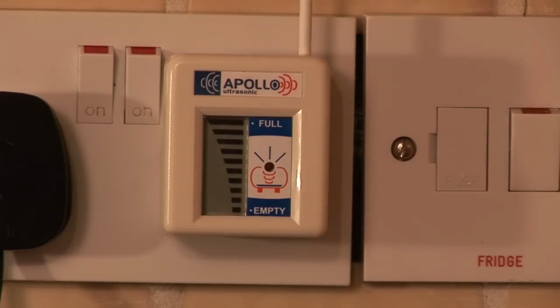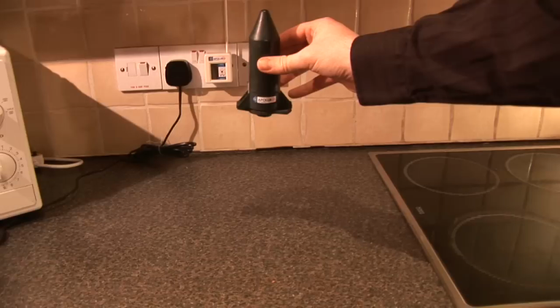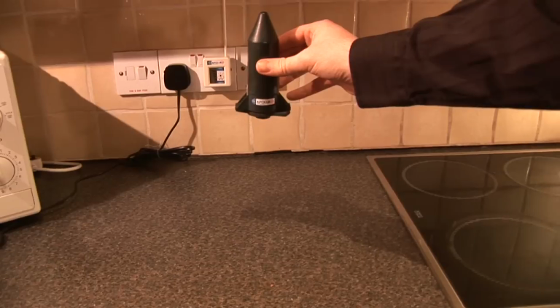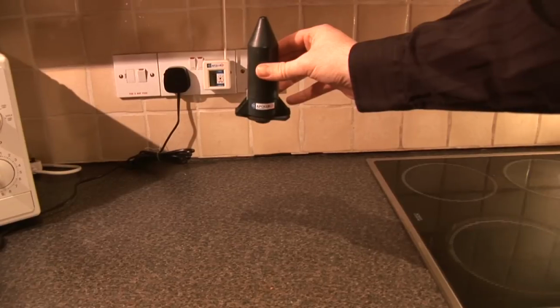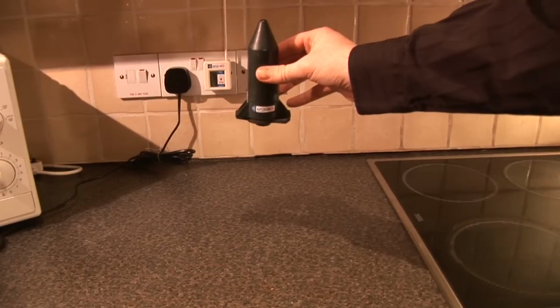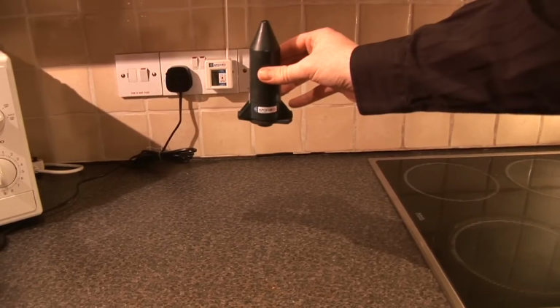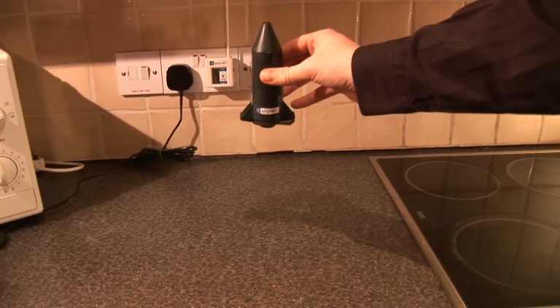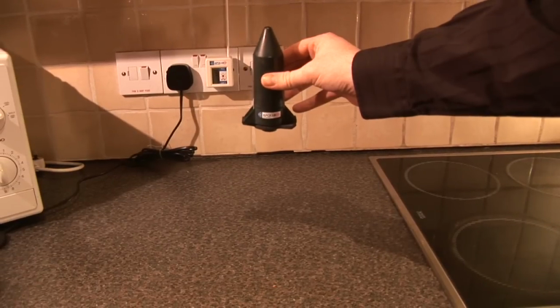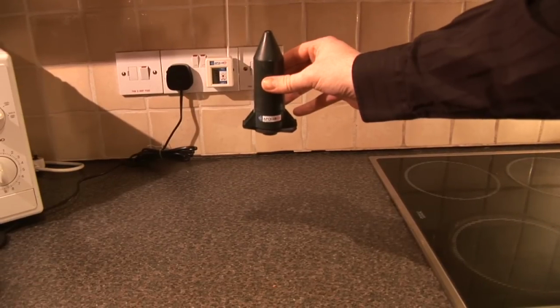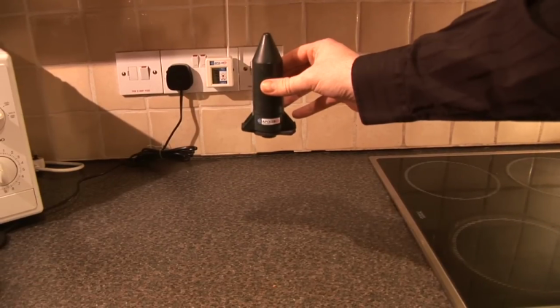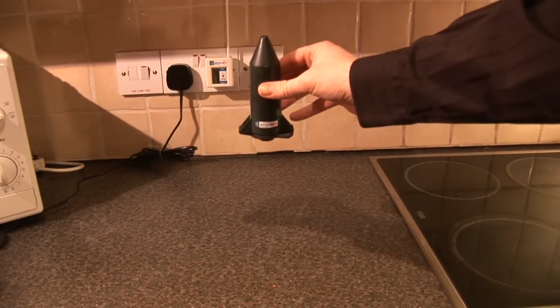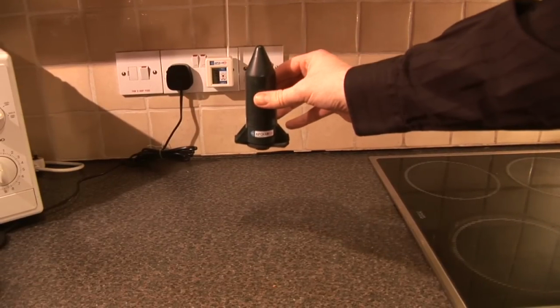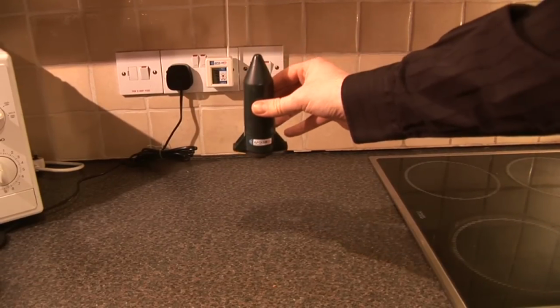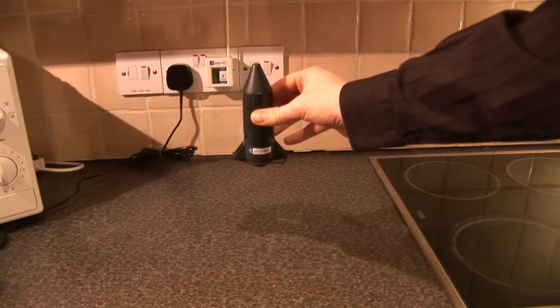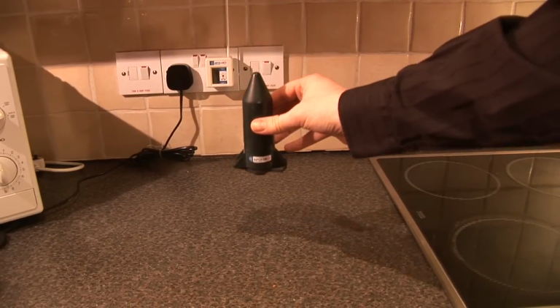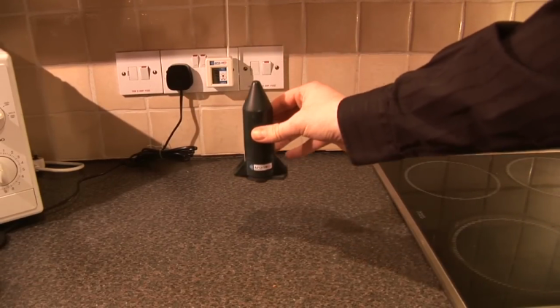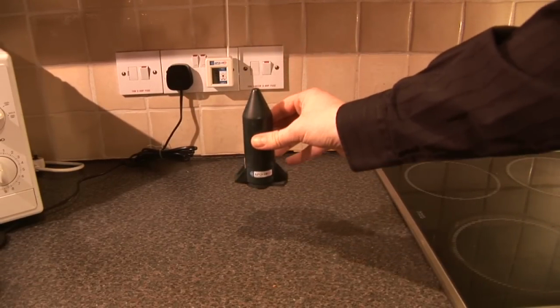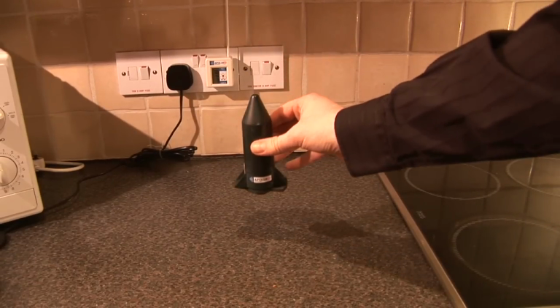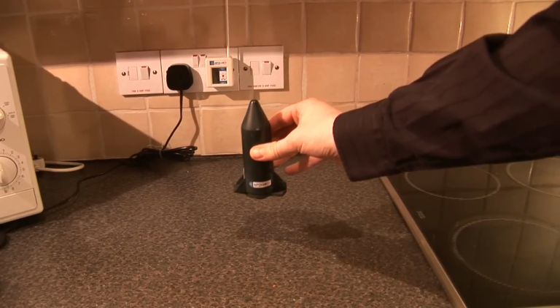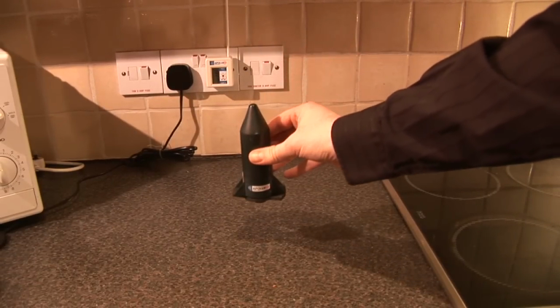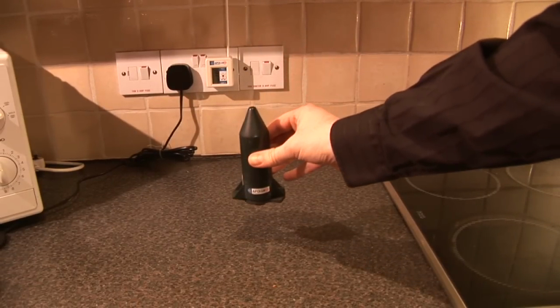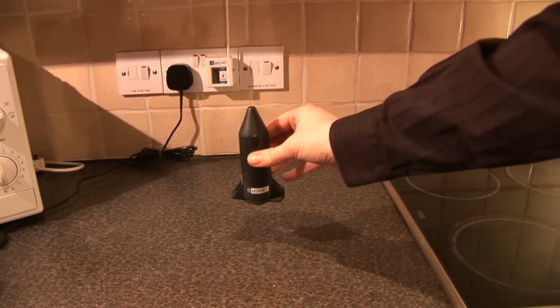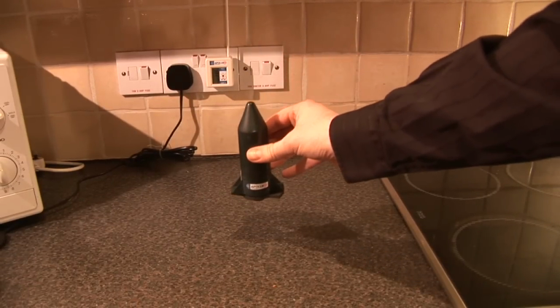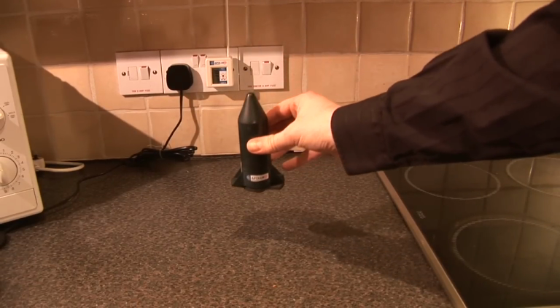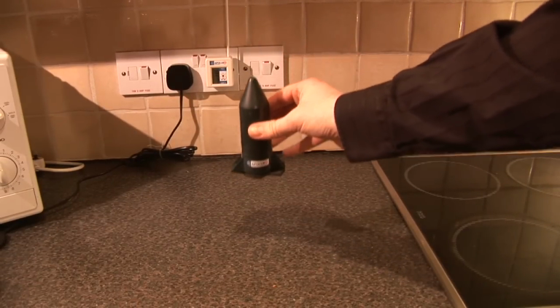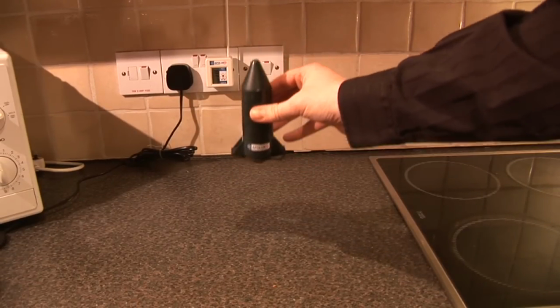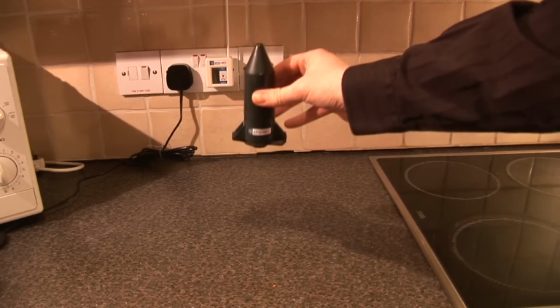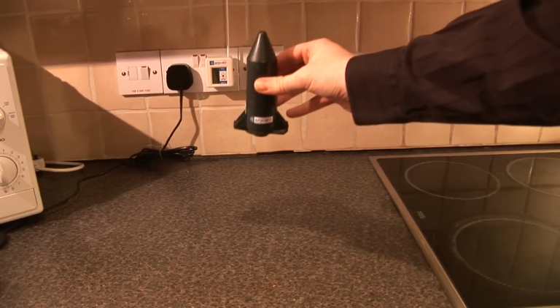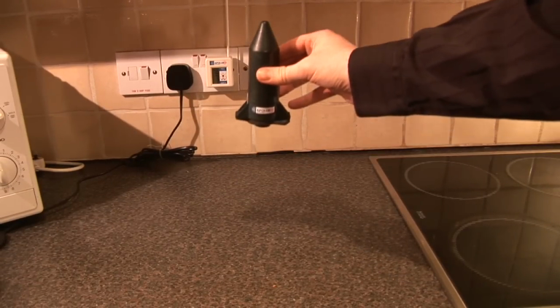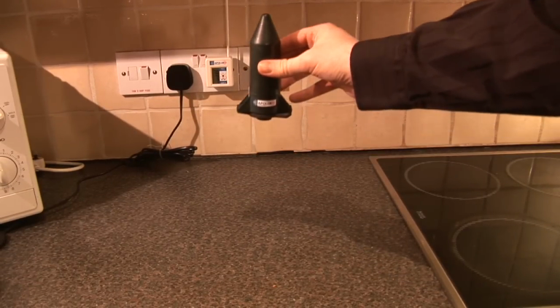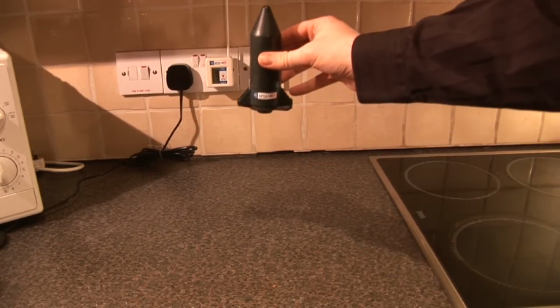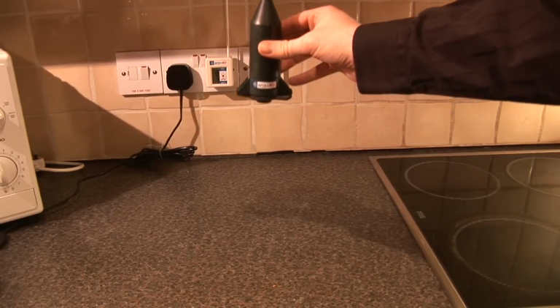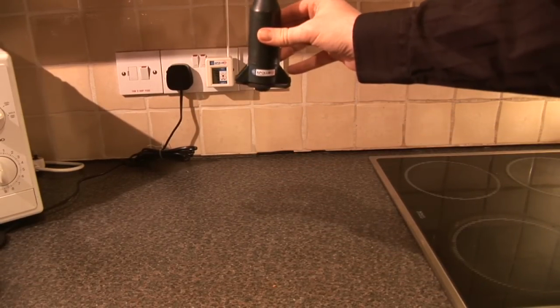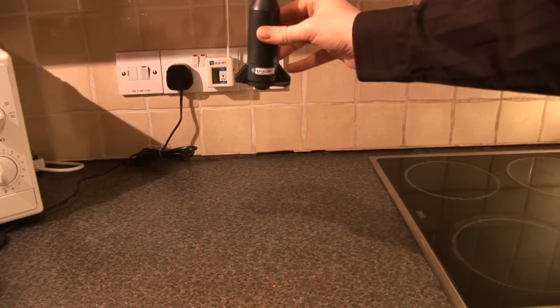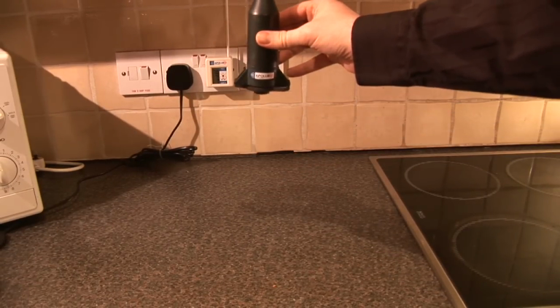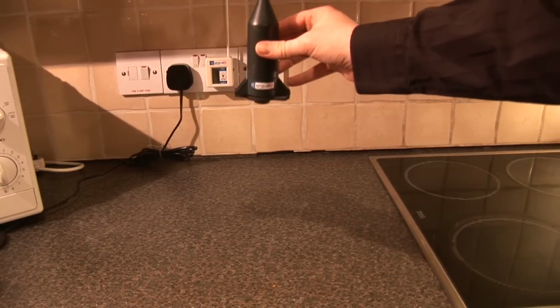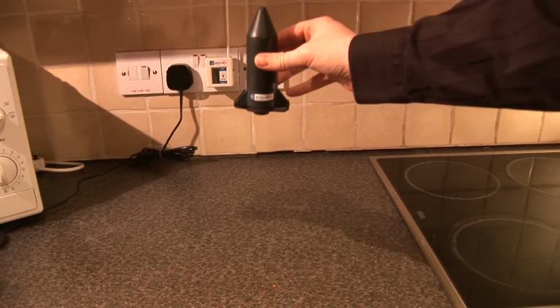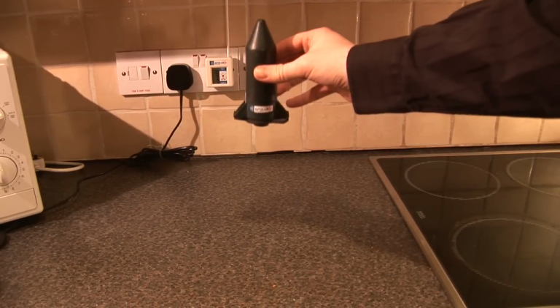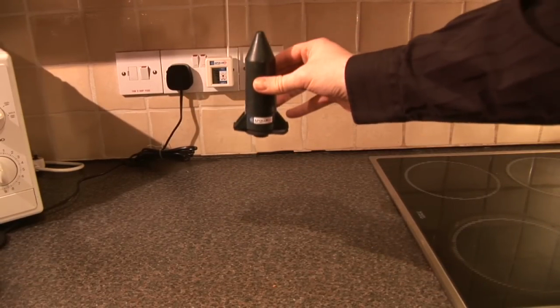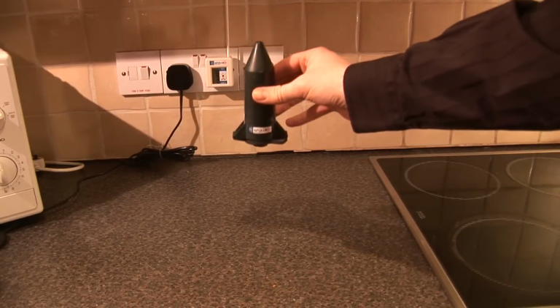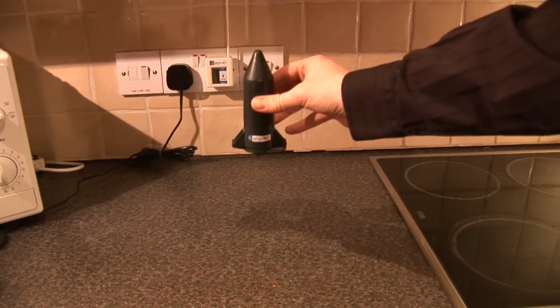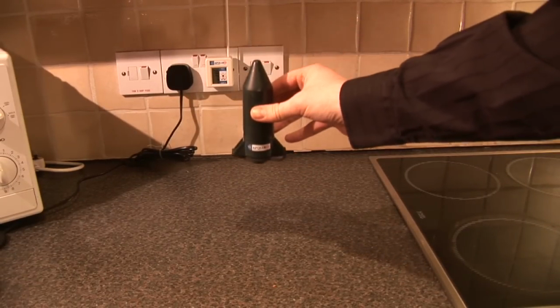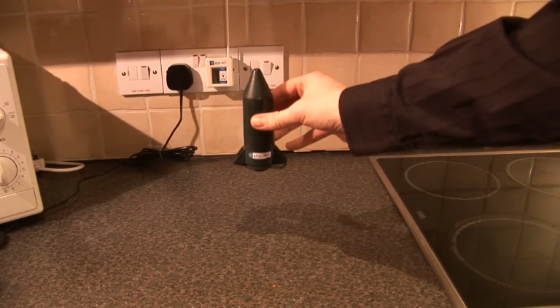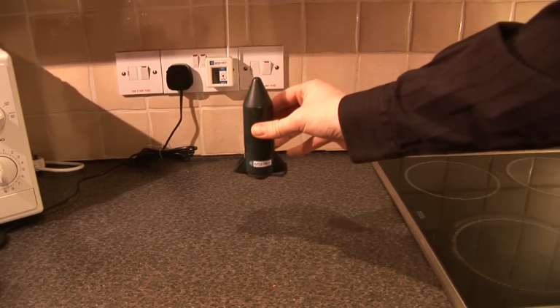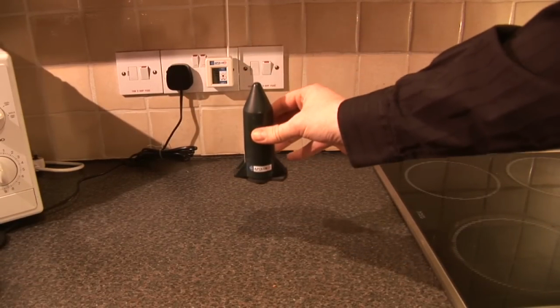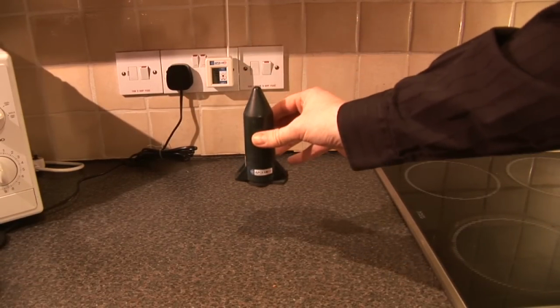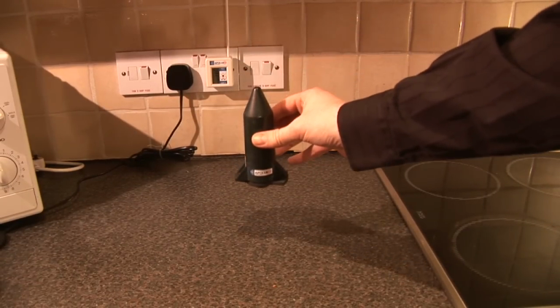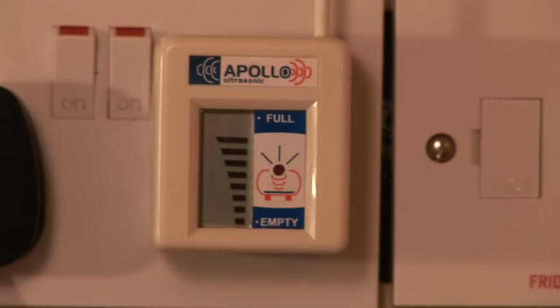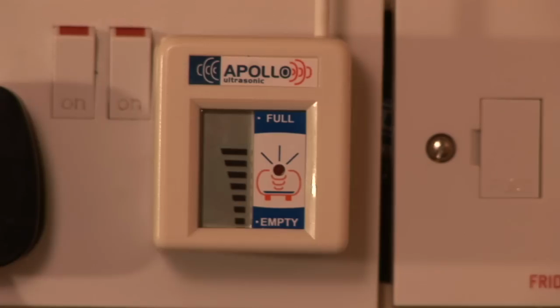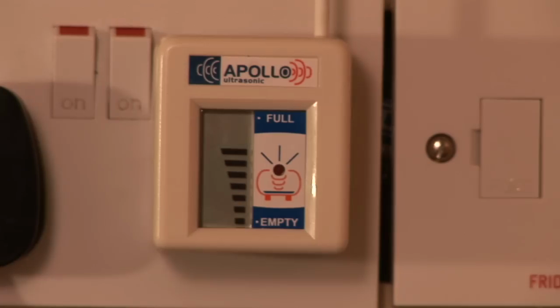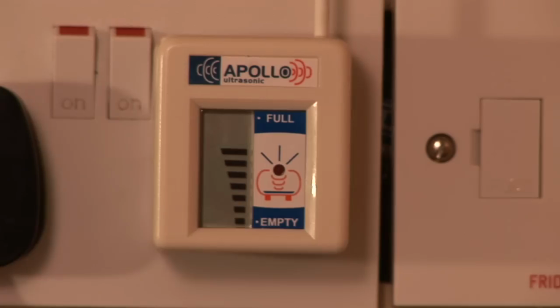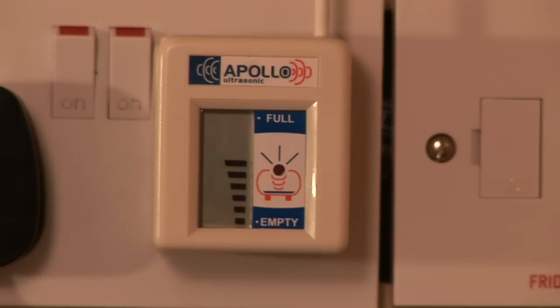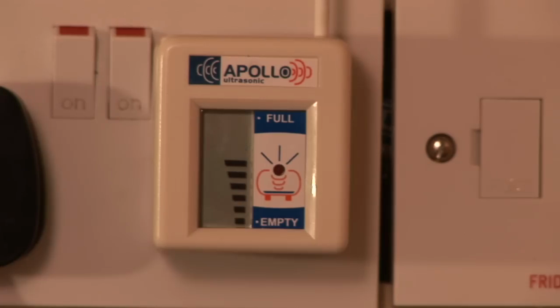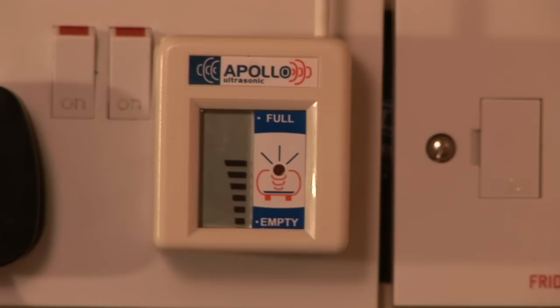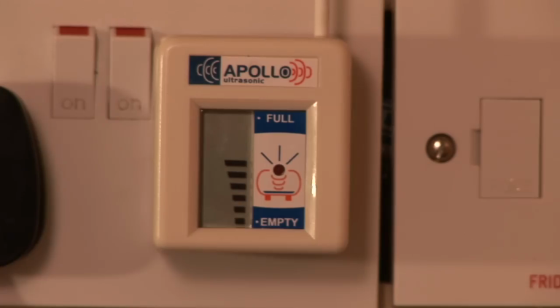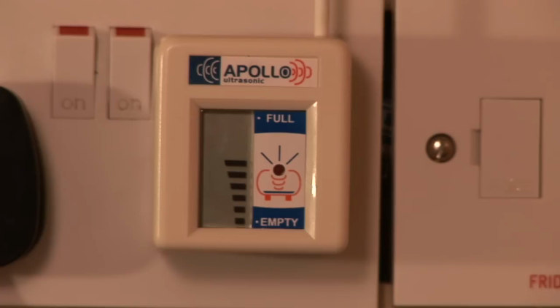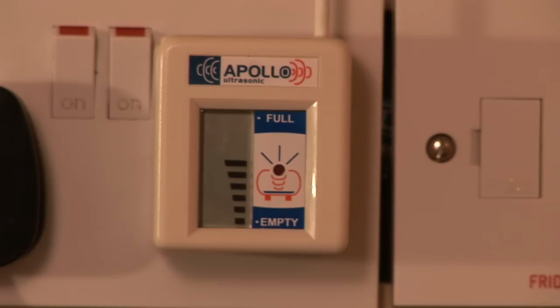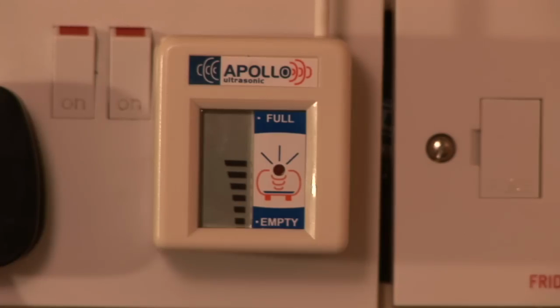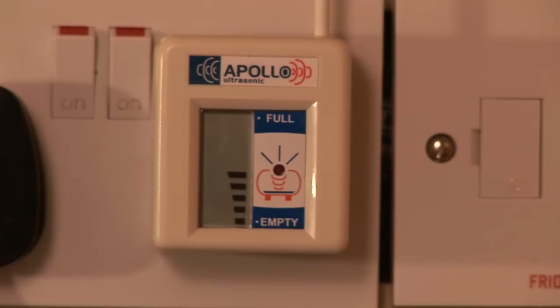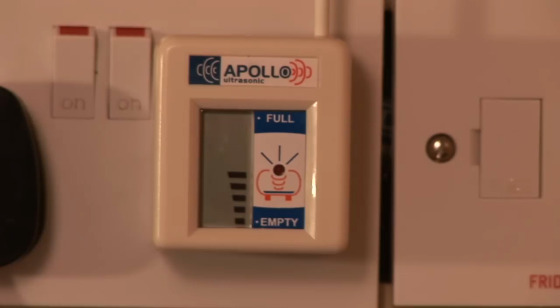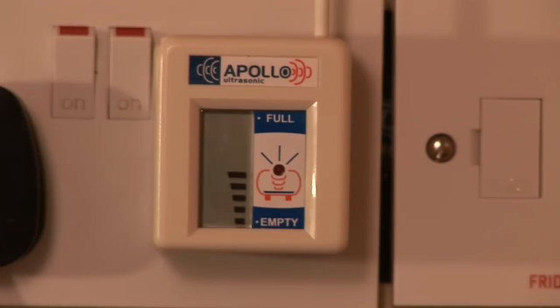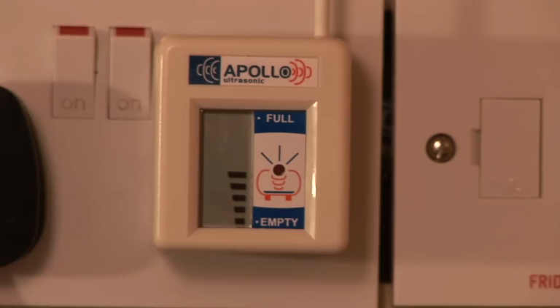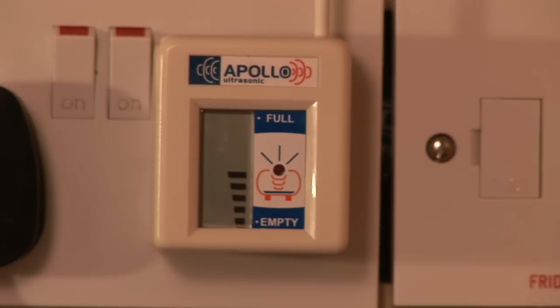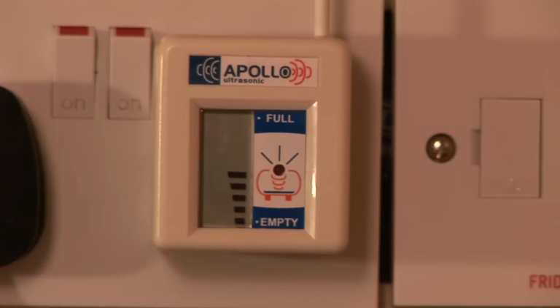To ensure that the units have matched successfully, move the transmitter up and down from a flat surface and check the receiver screen for readings.